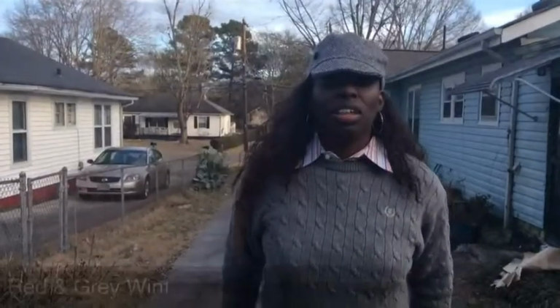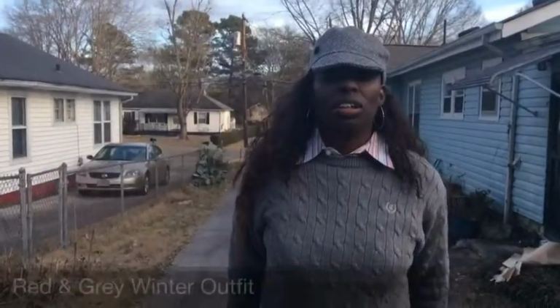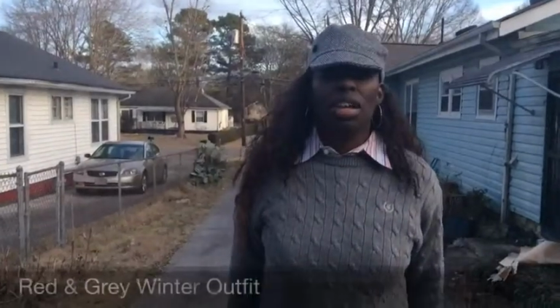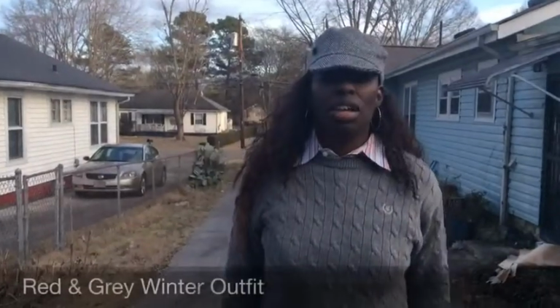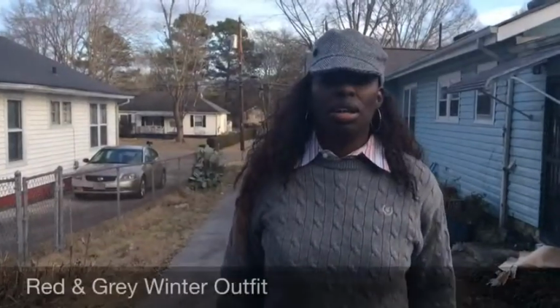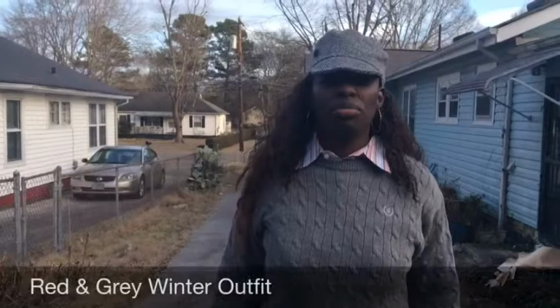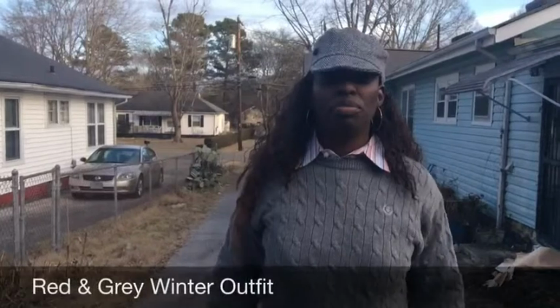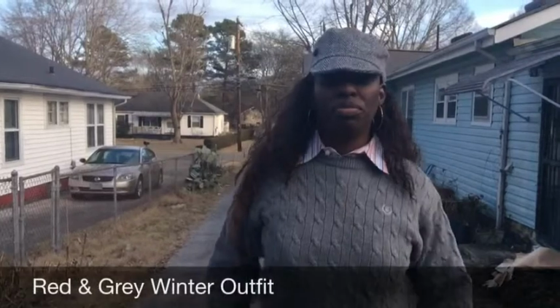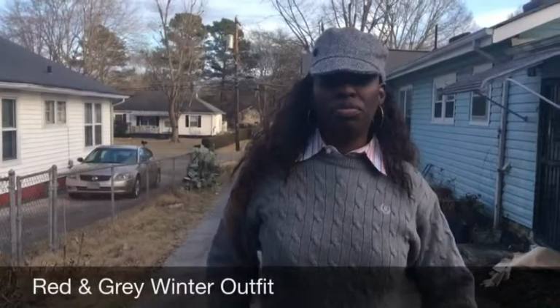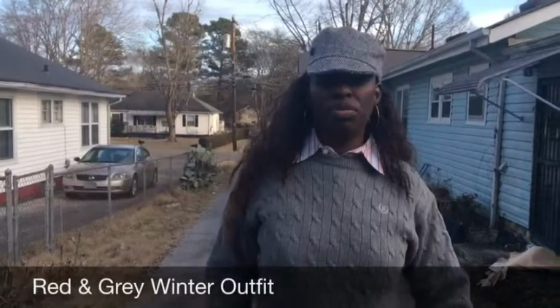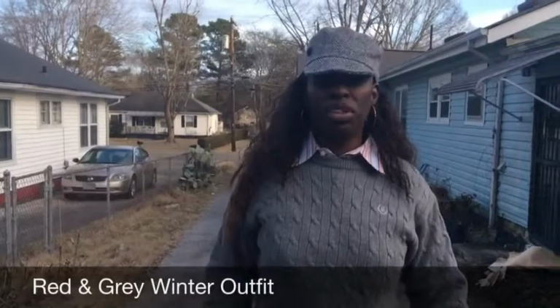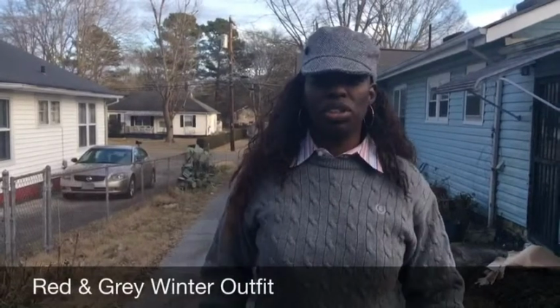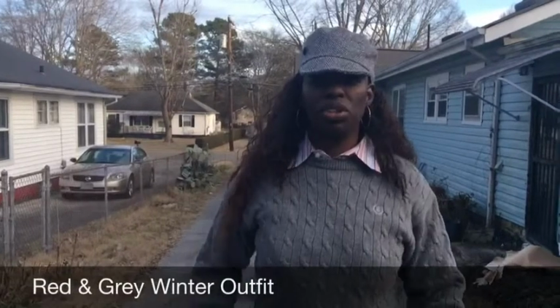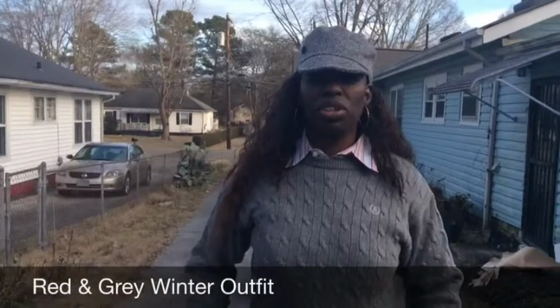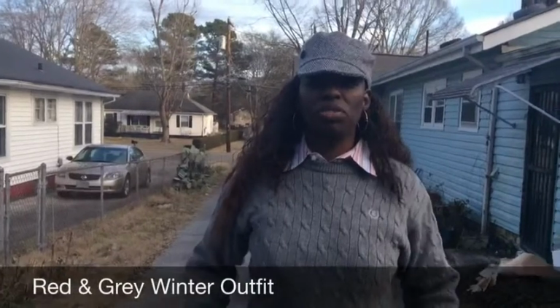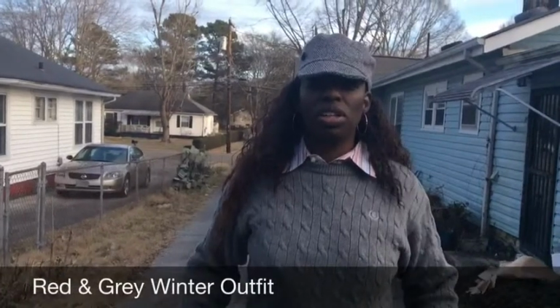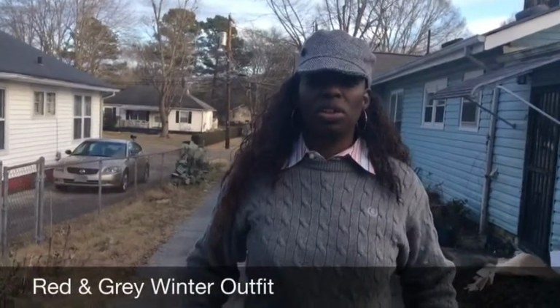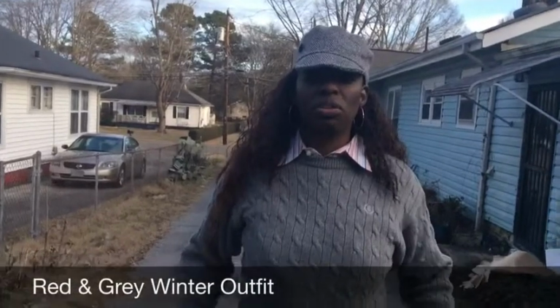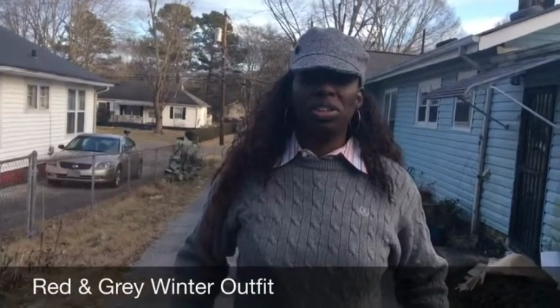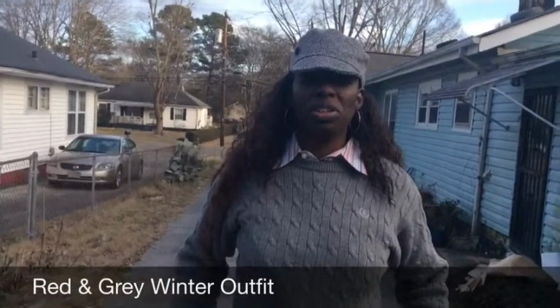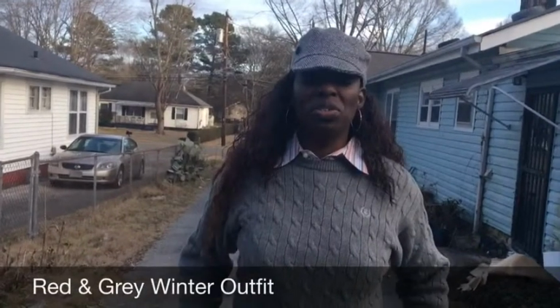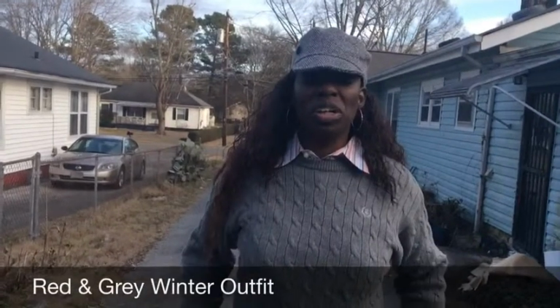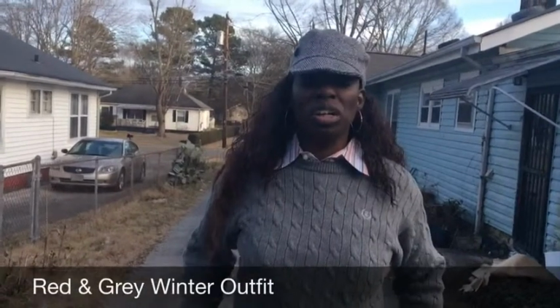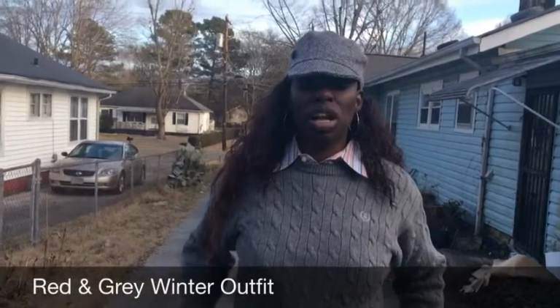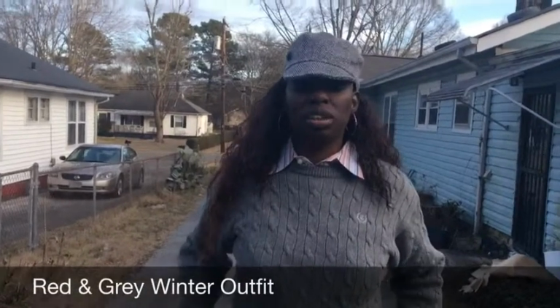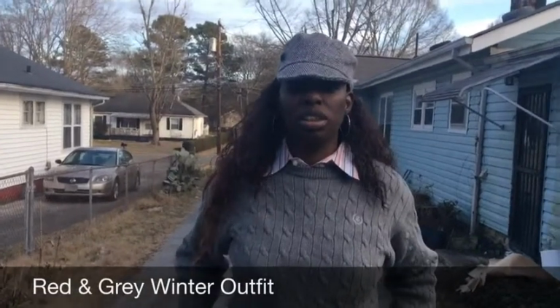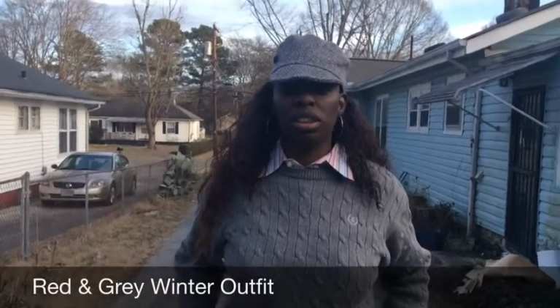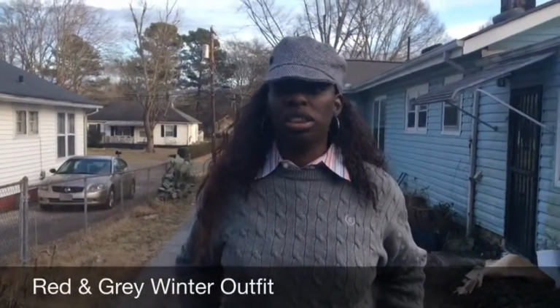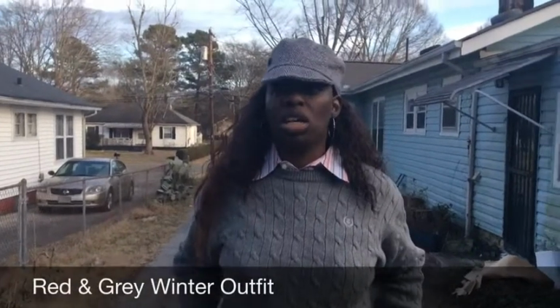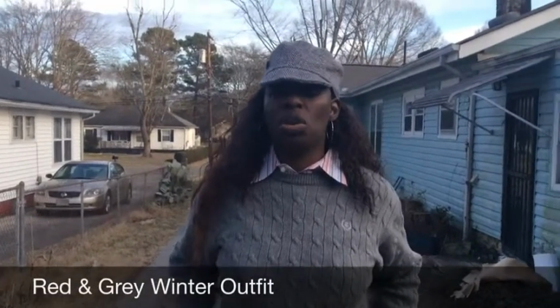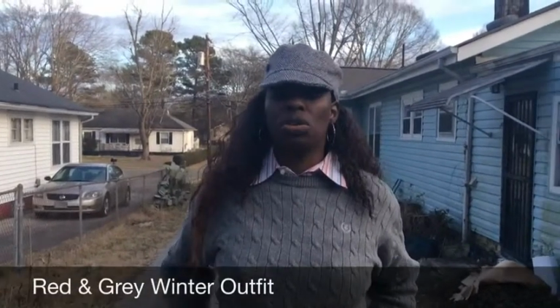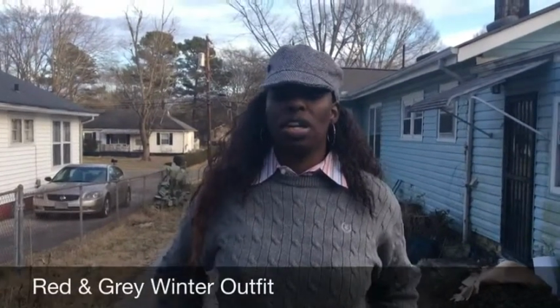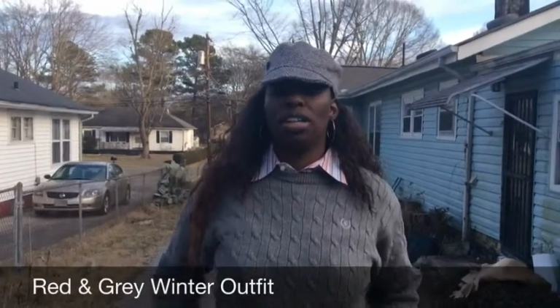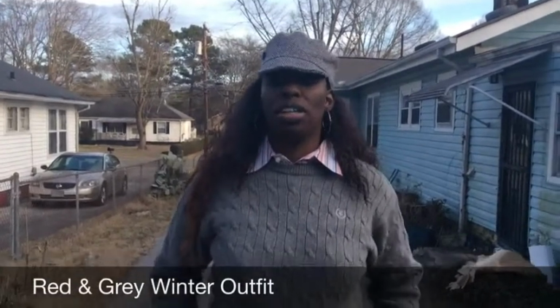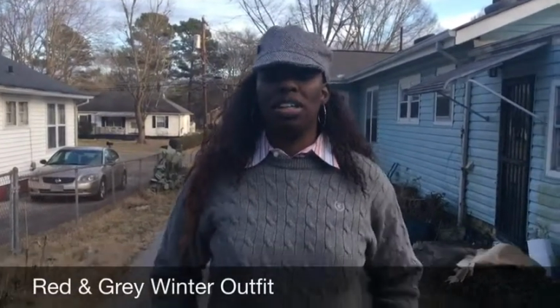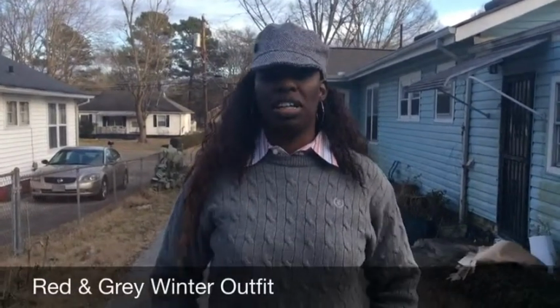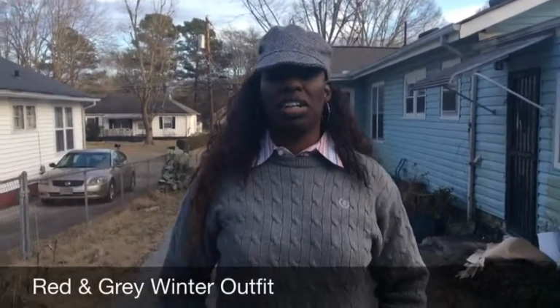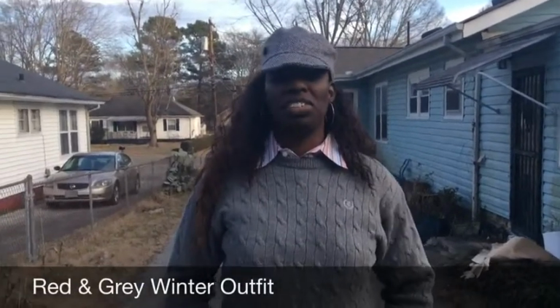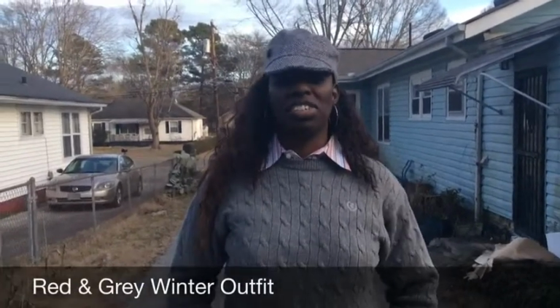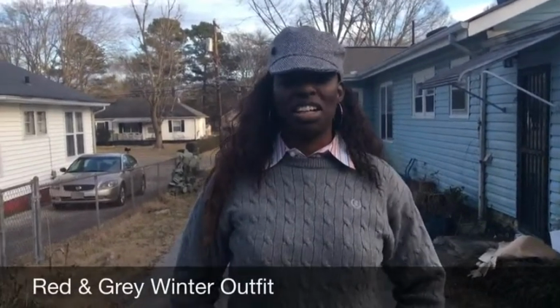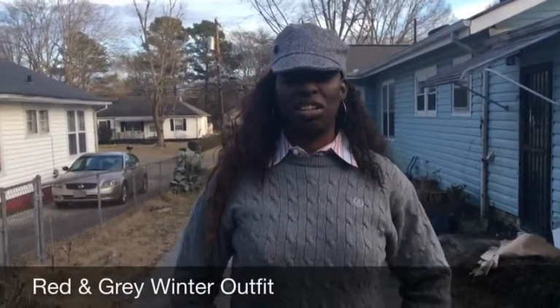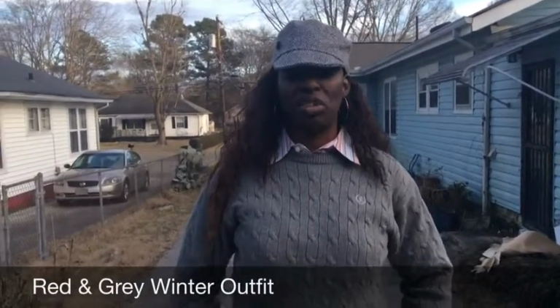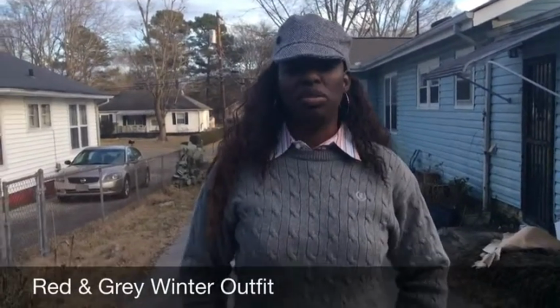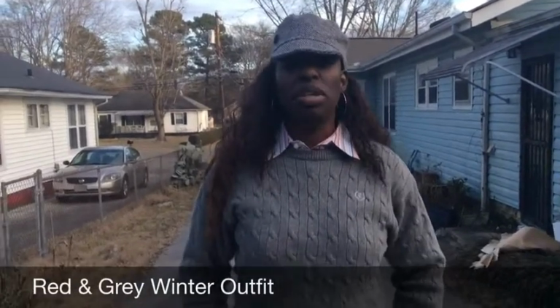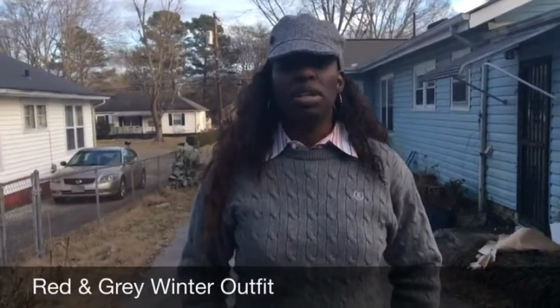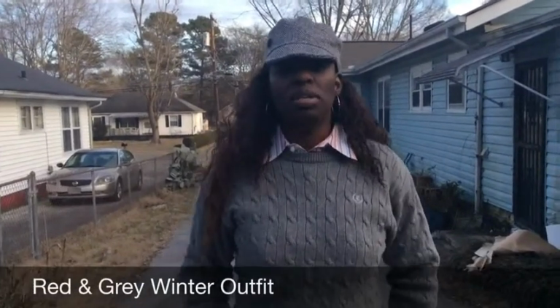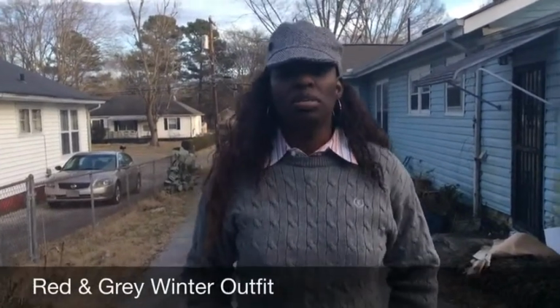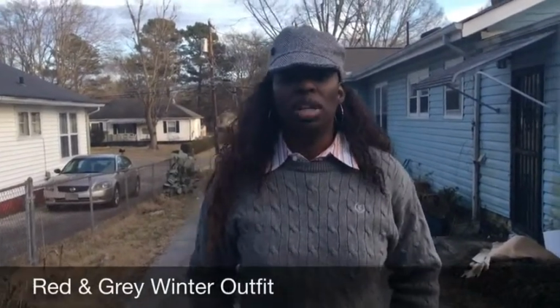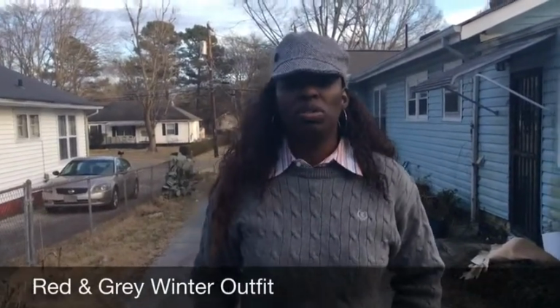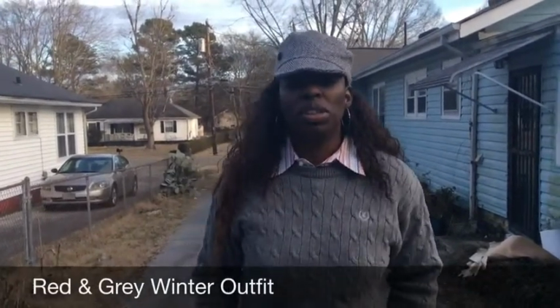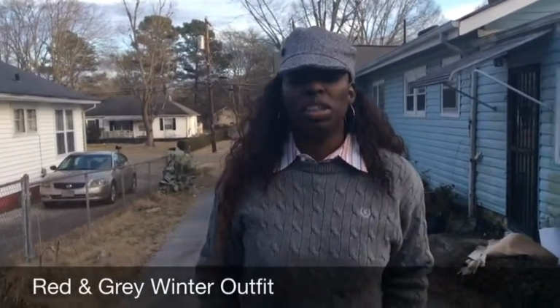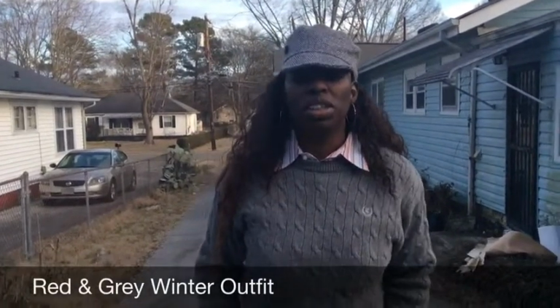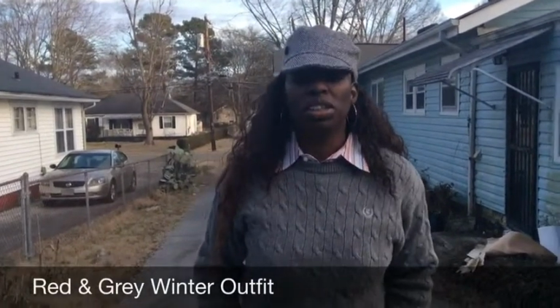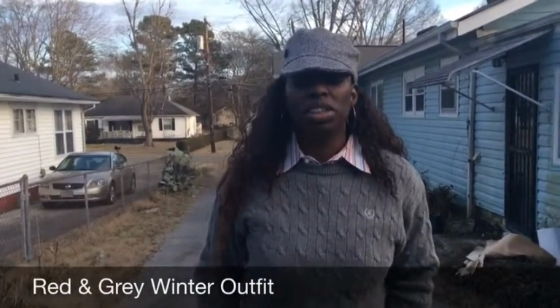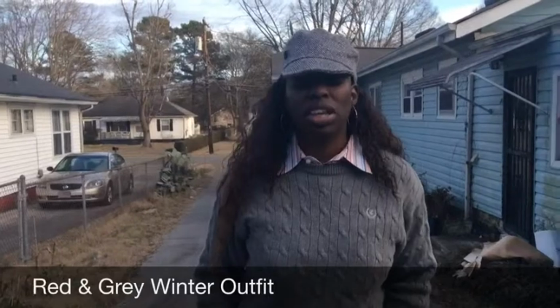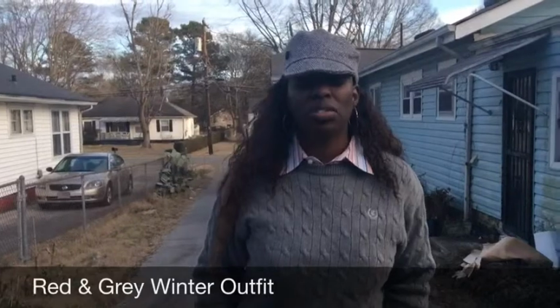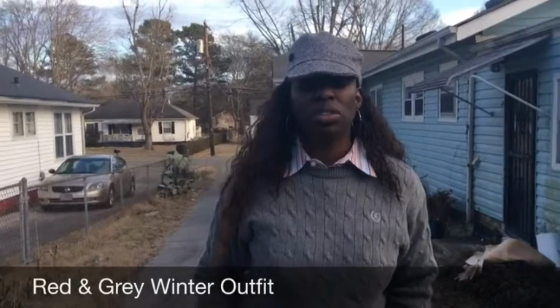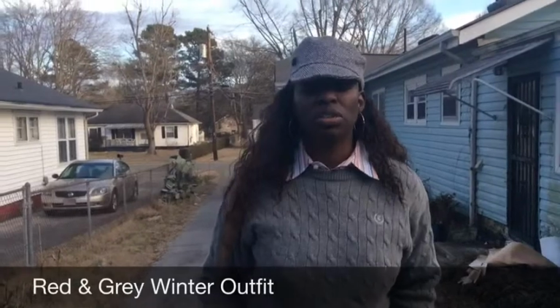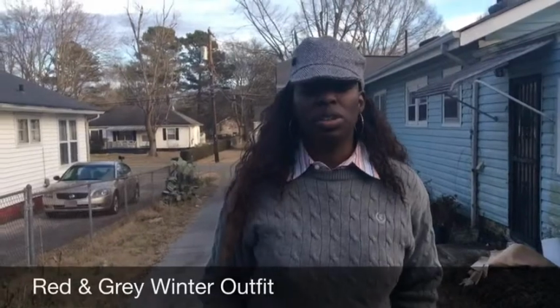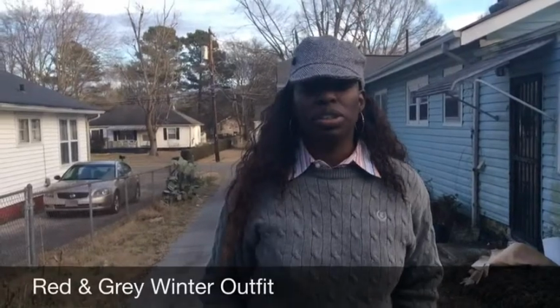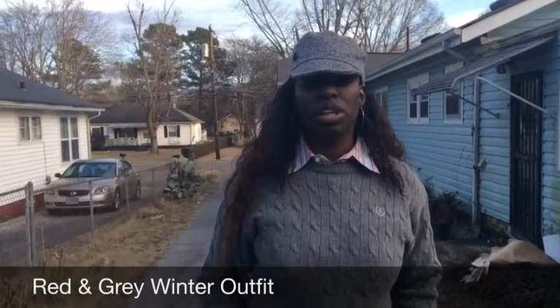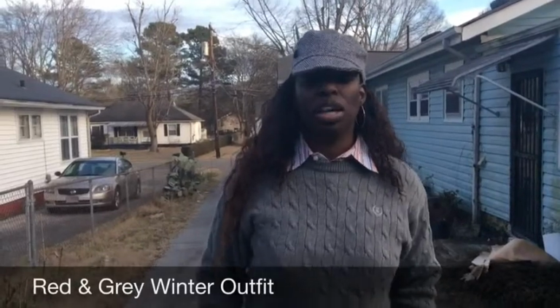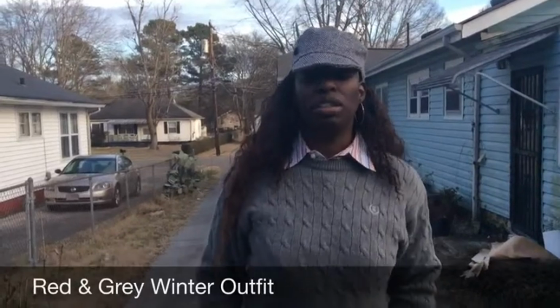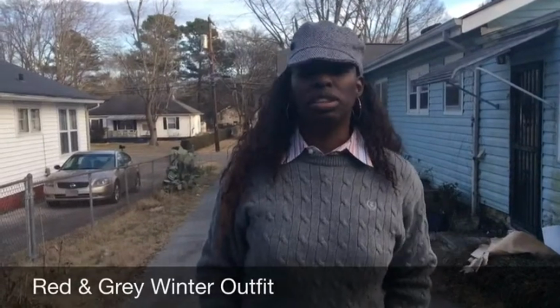I'm gonna do this video real quick, guys, because it's cold out here and I don't have a jacket on, but I wanted to share this outfit with you guys.